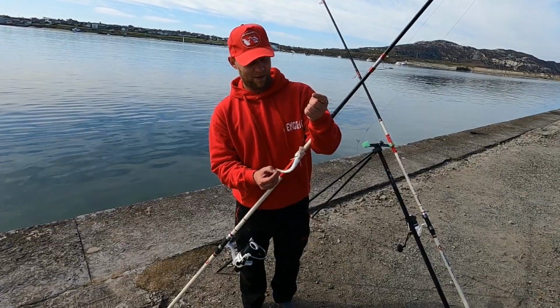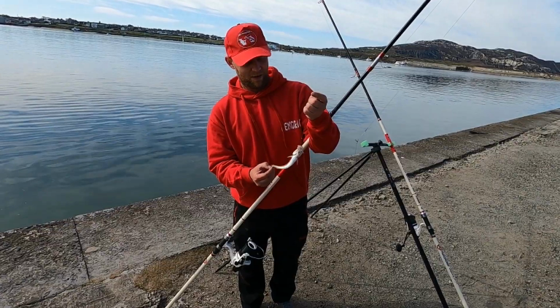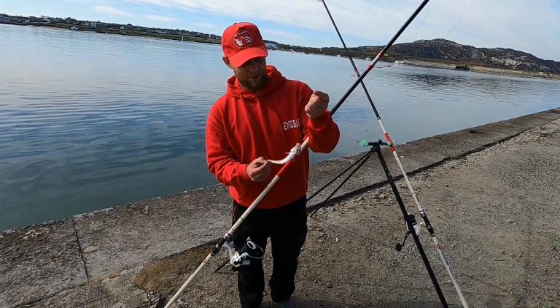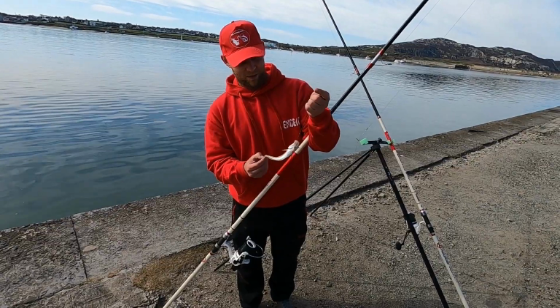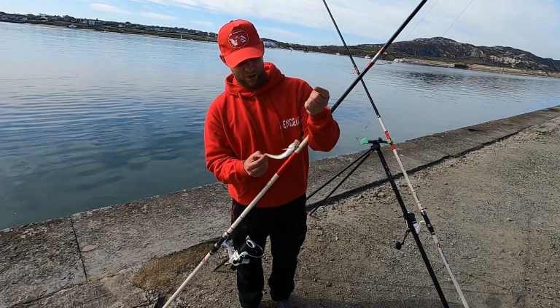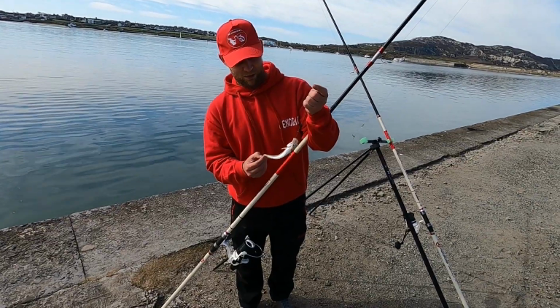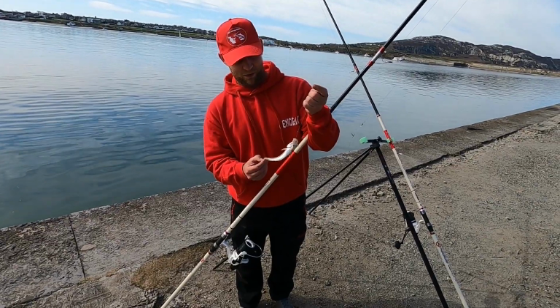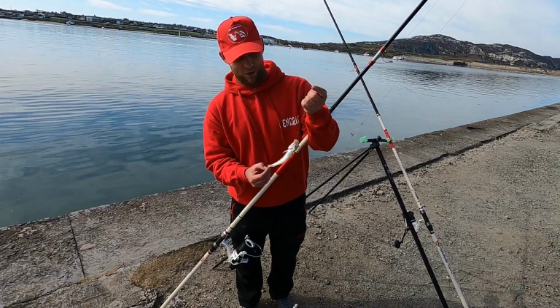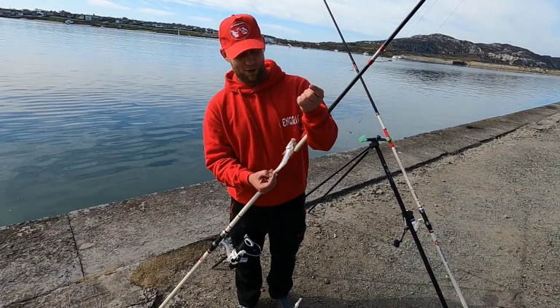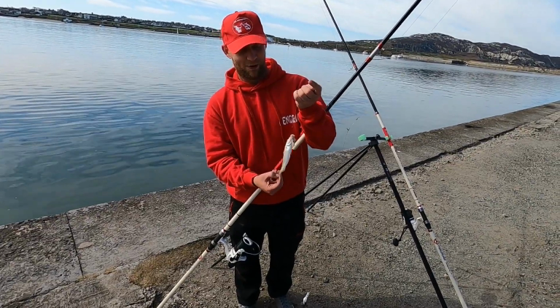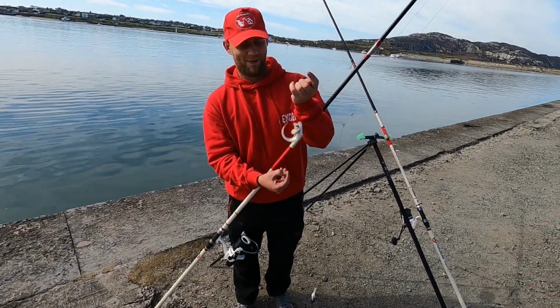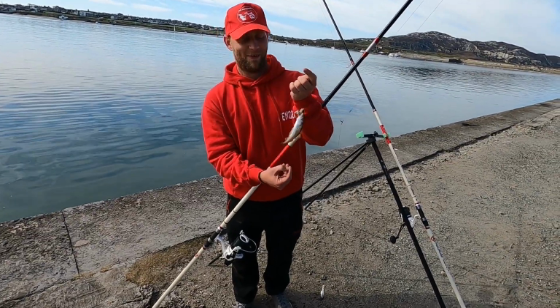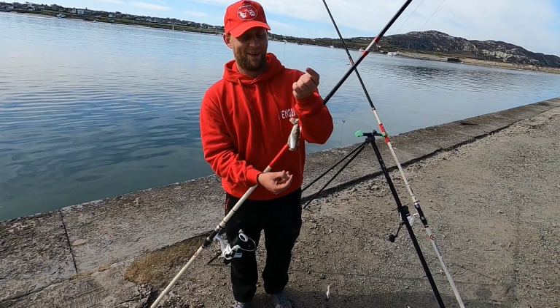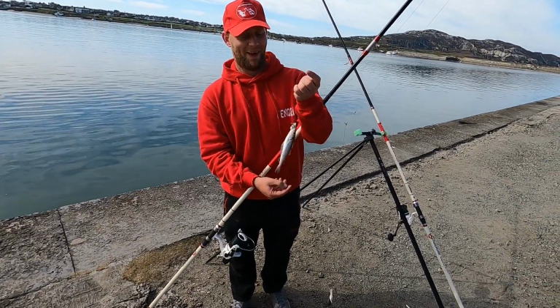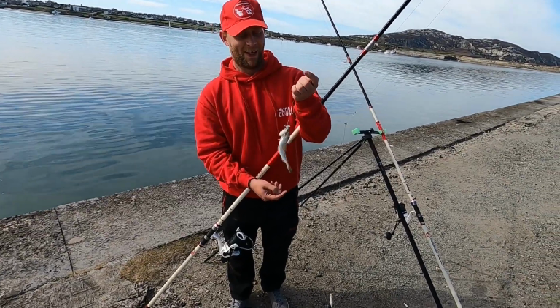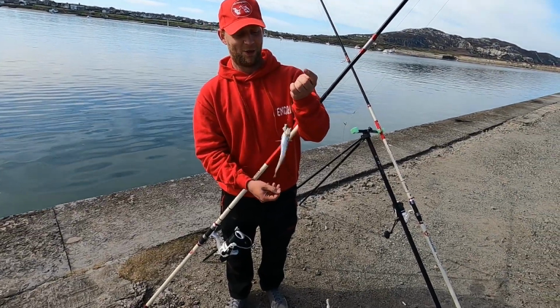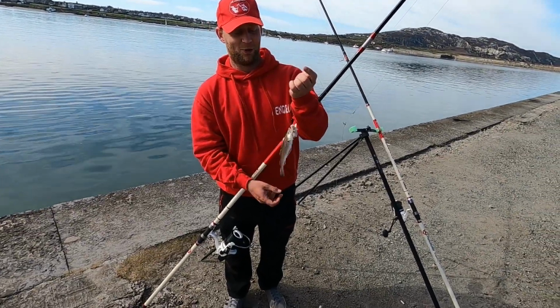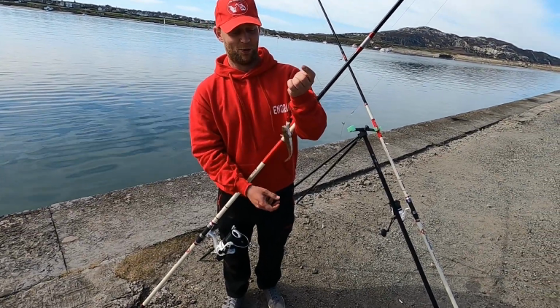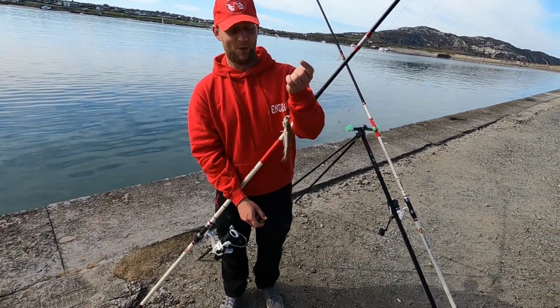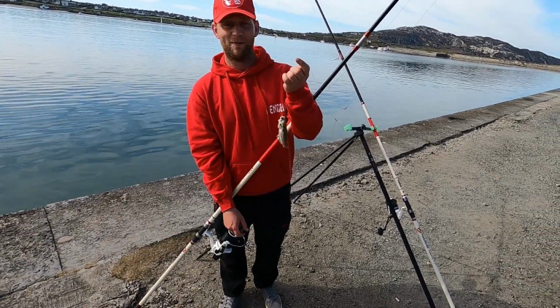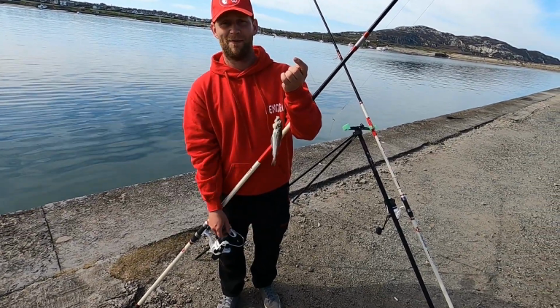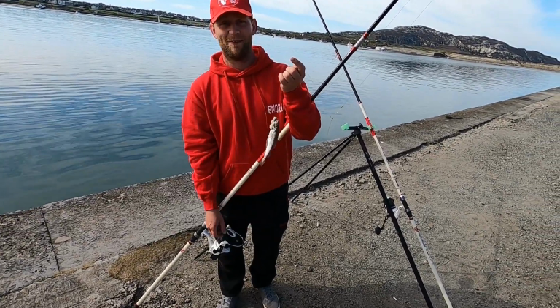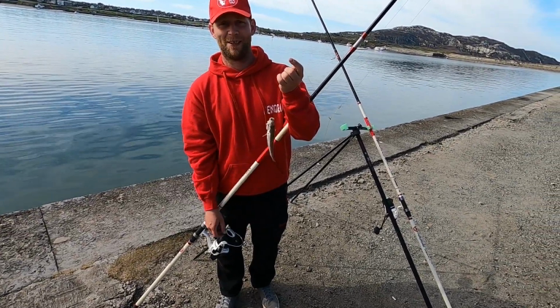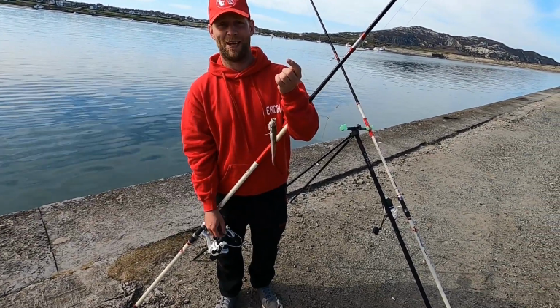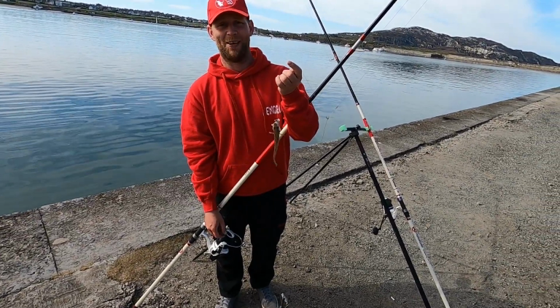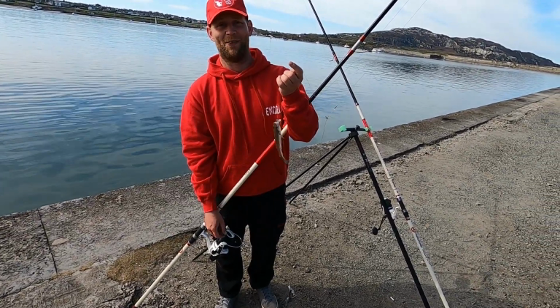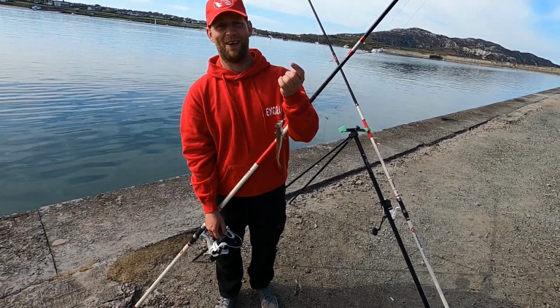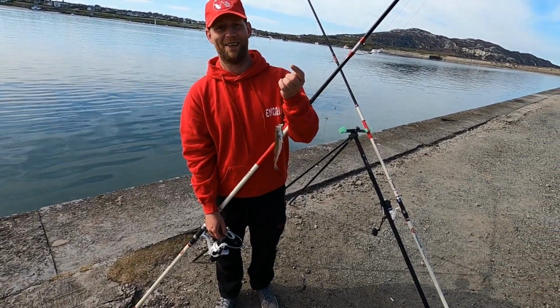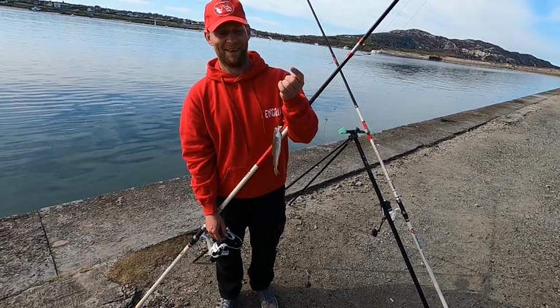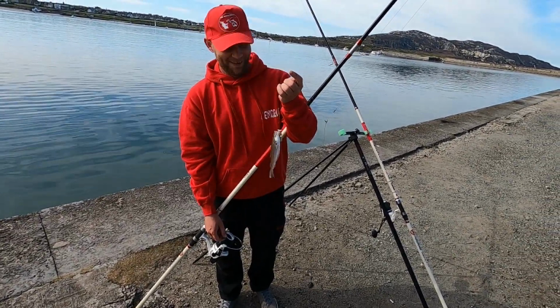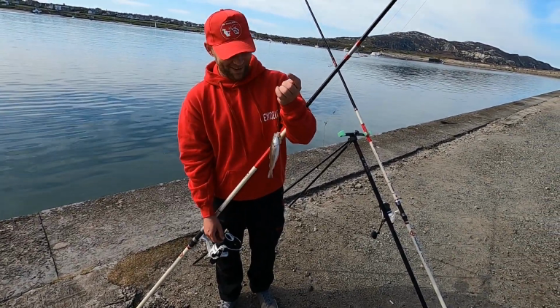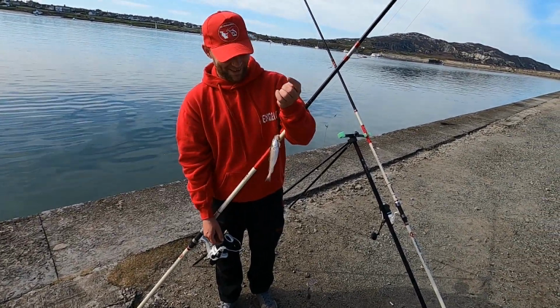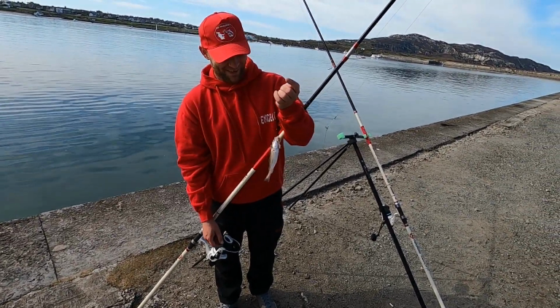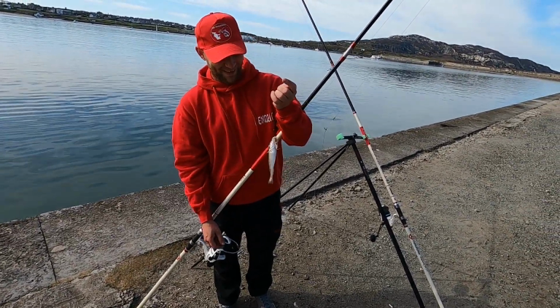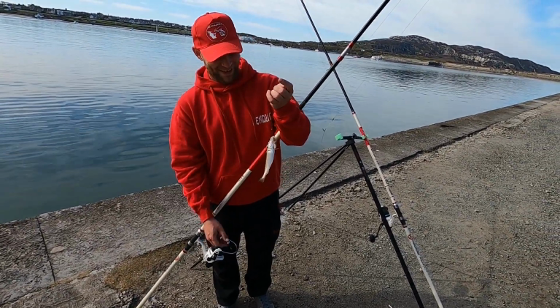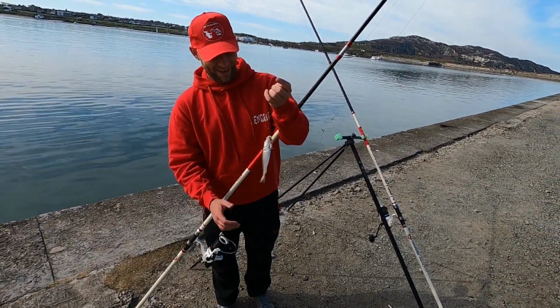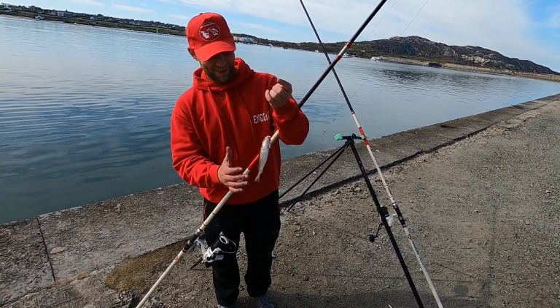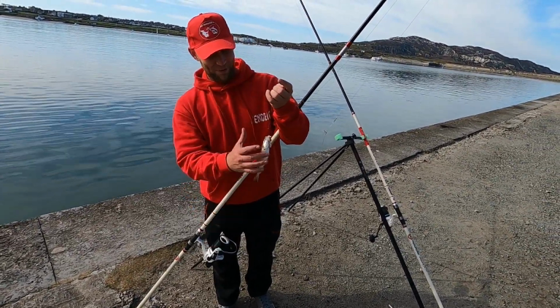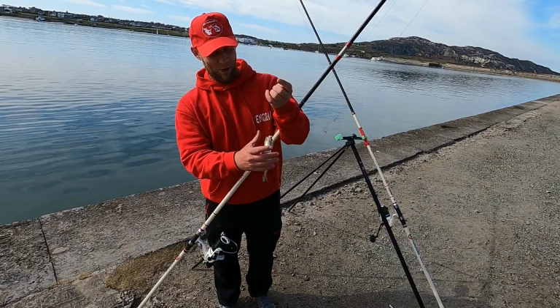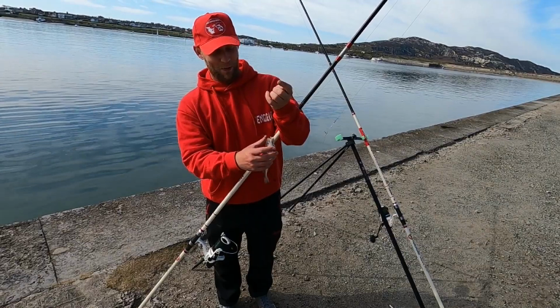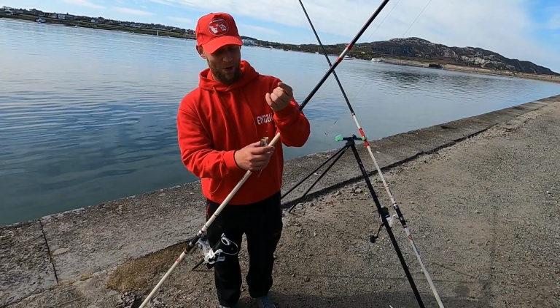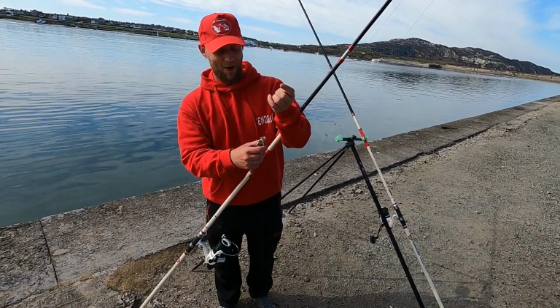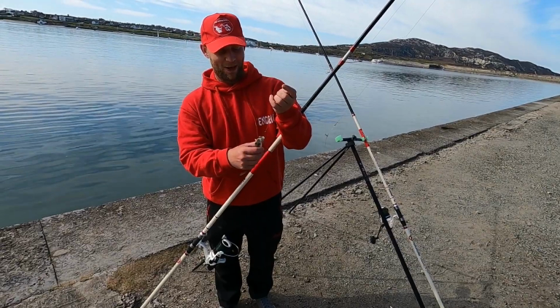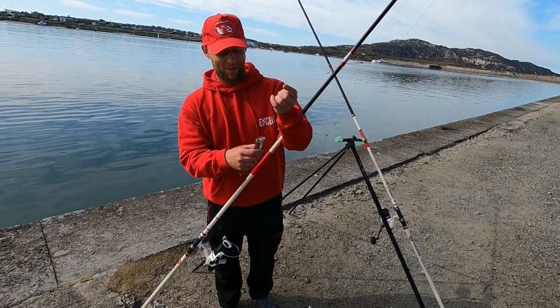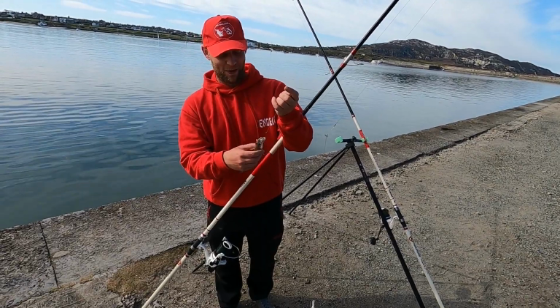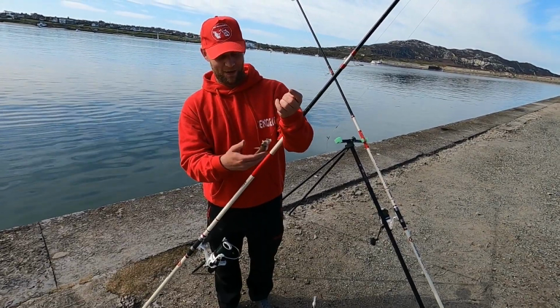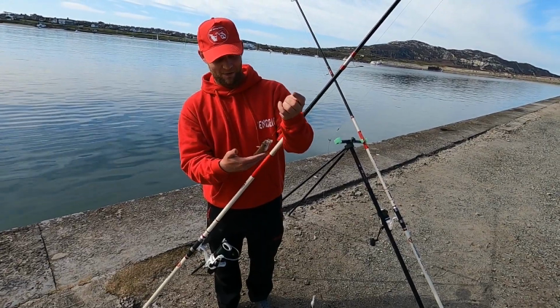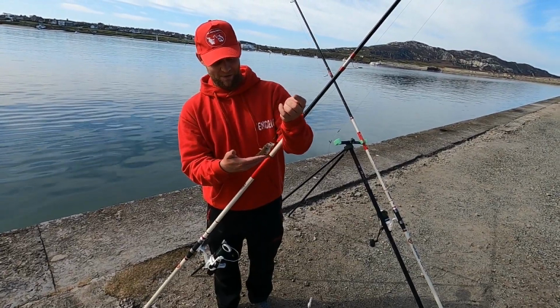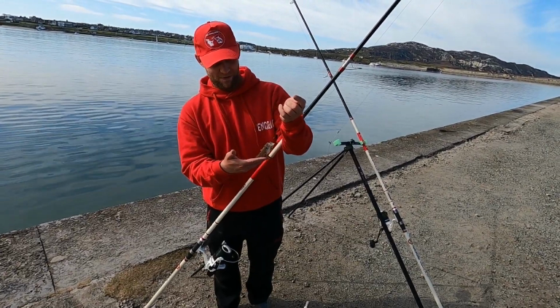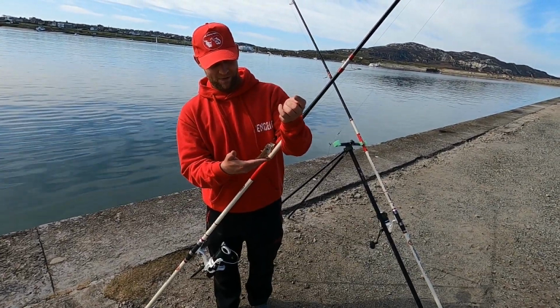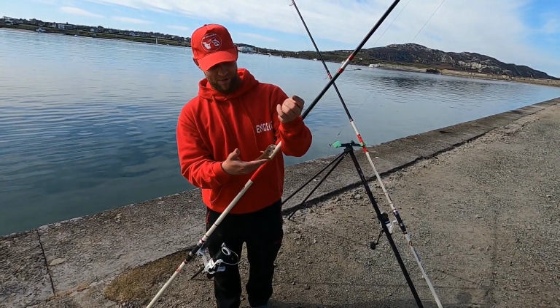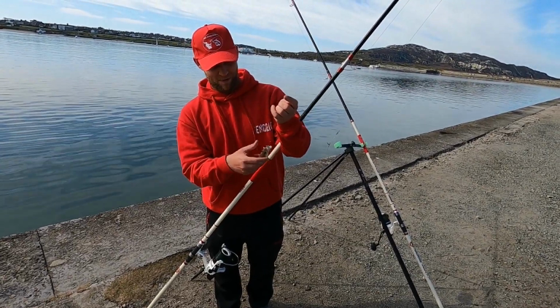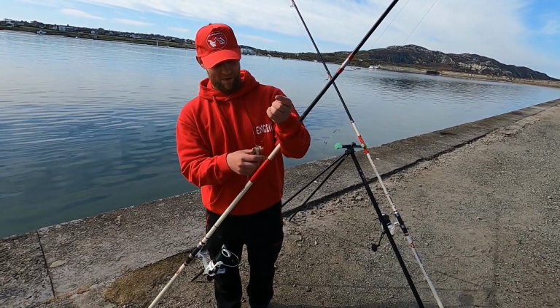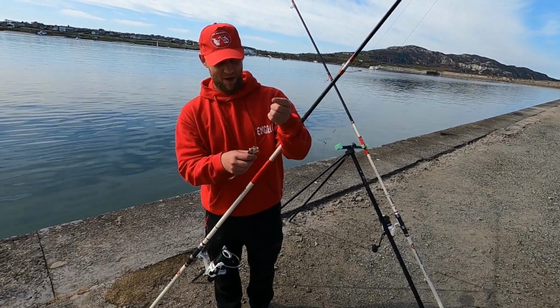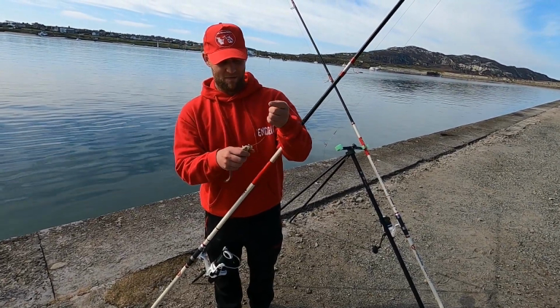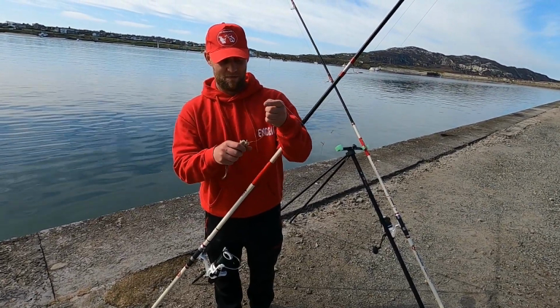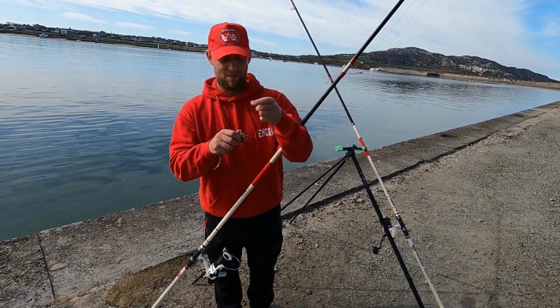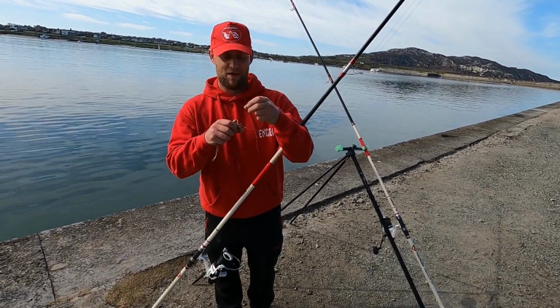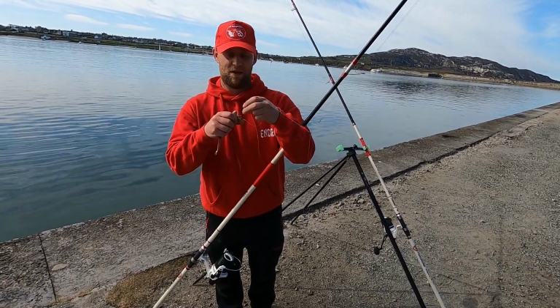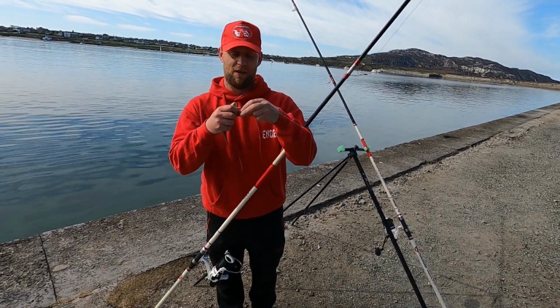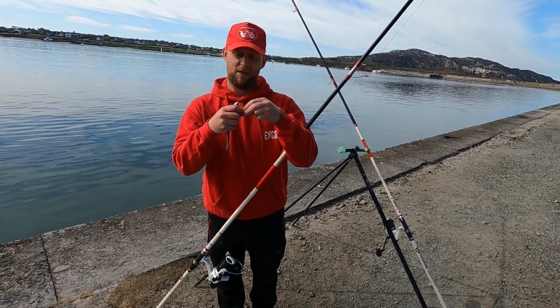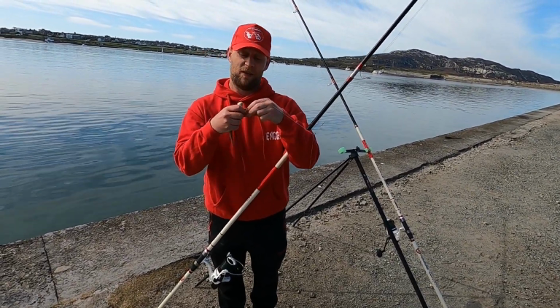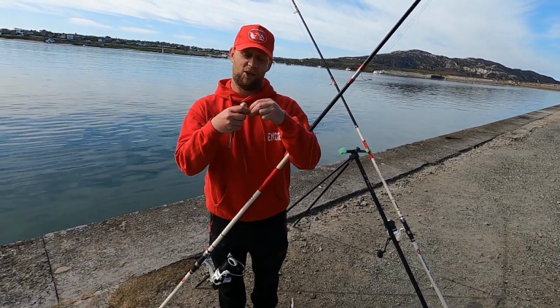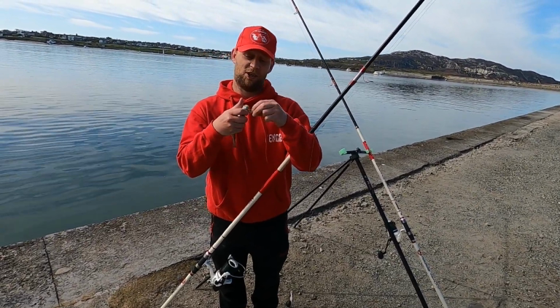The first one I've caught, as usual, tiny whiting. It's becoming a regular thing now, but it's a fish.